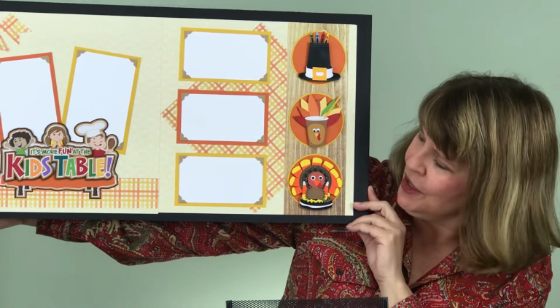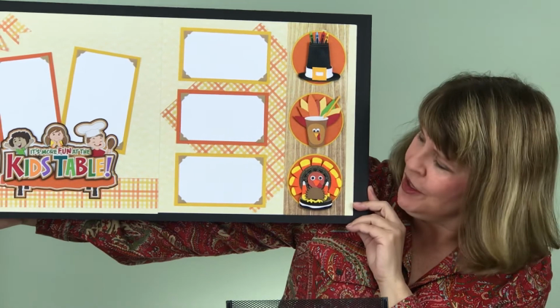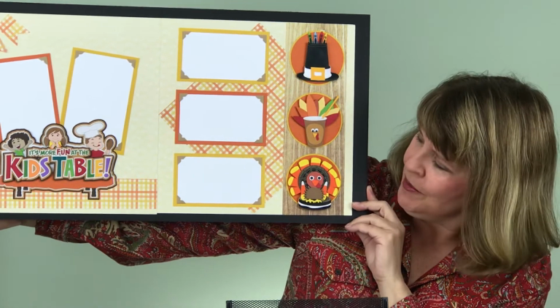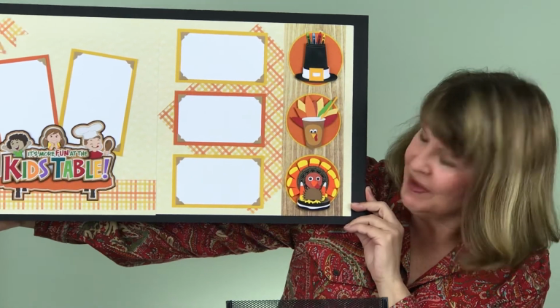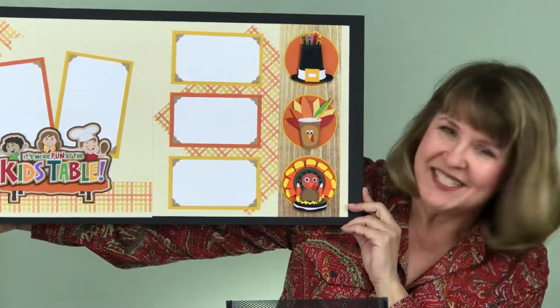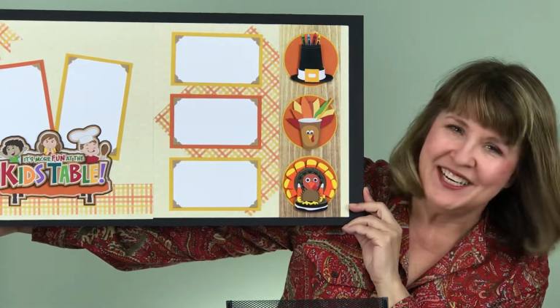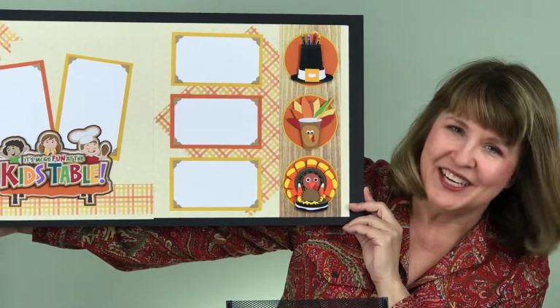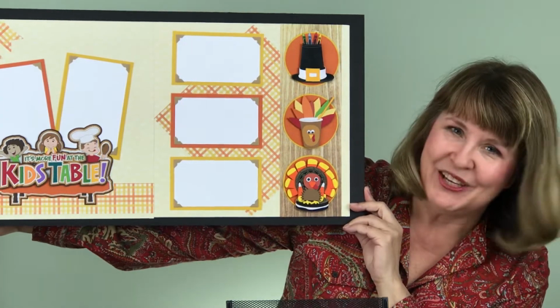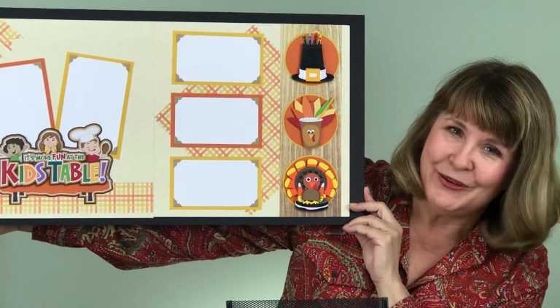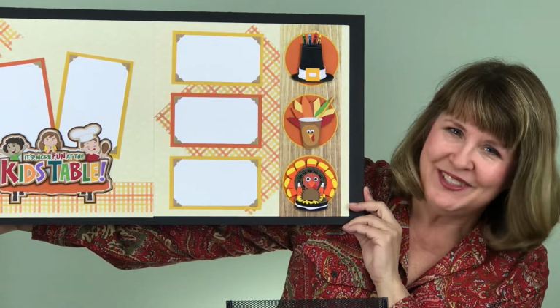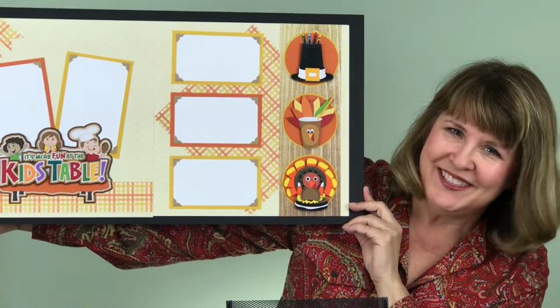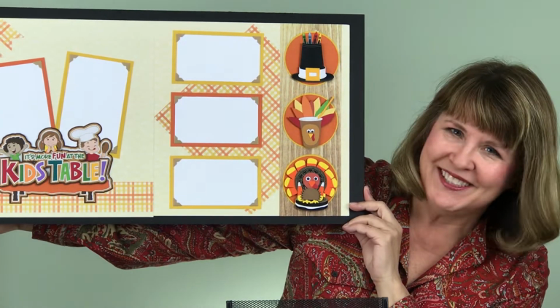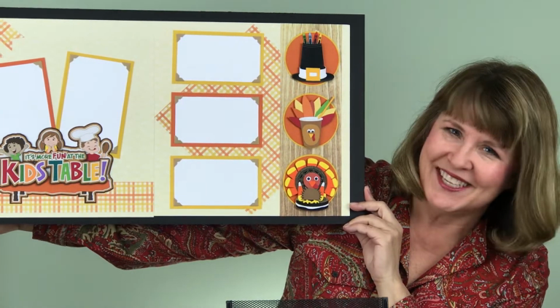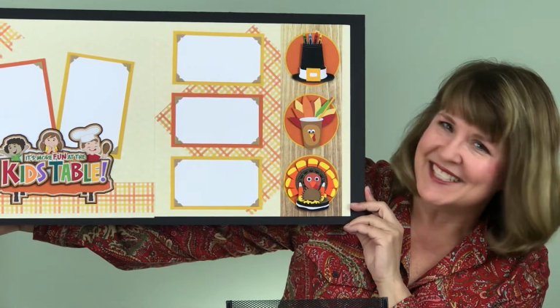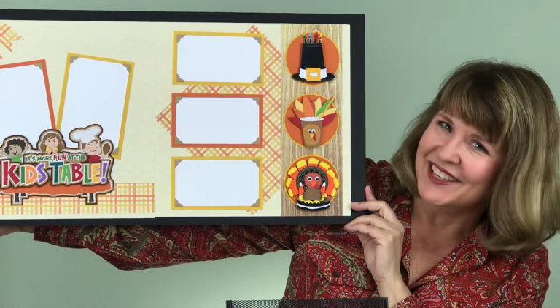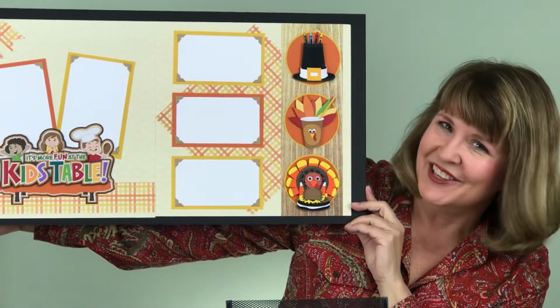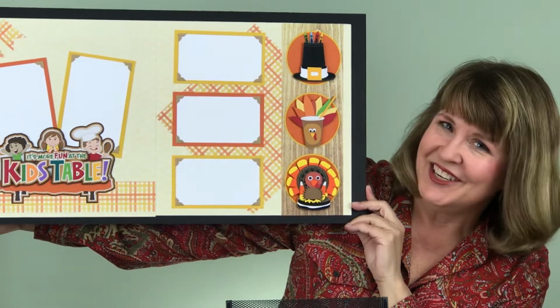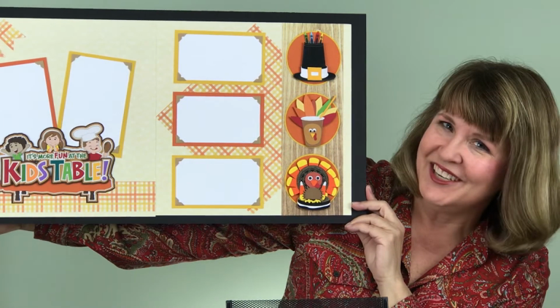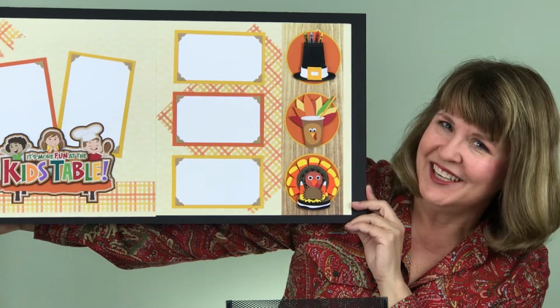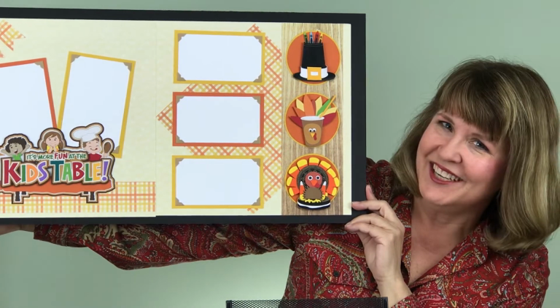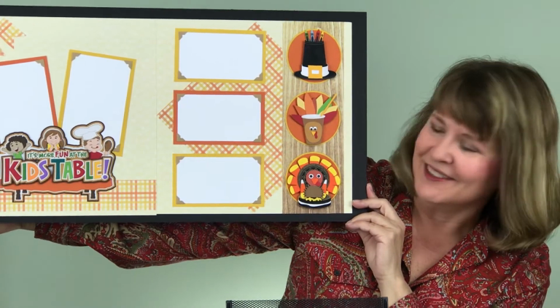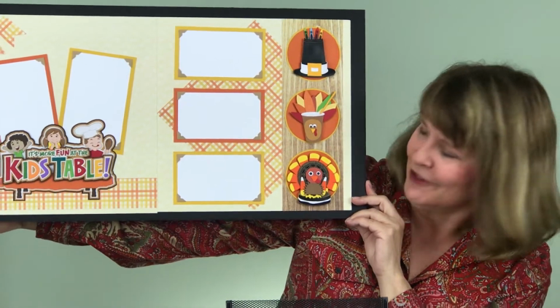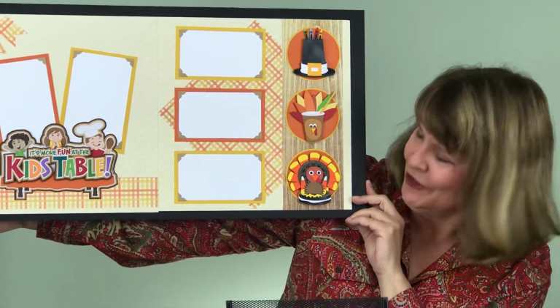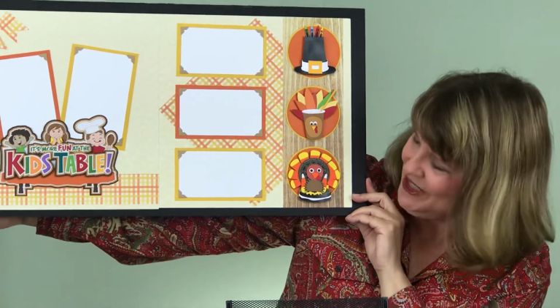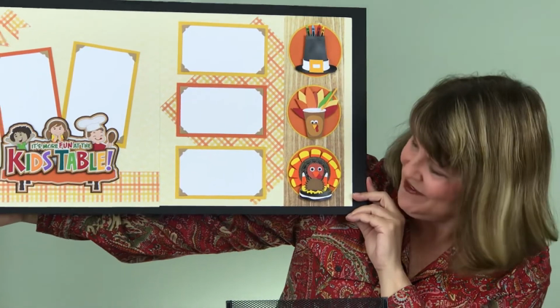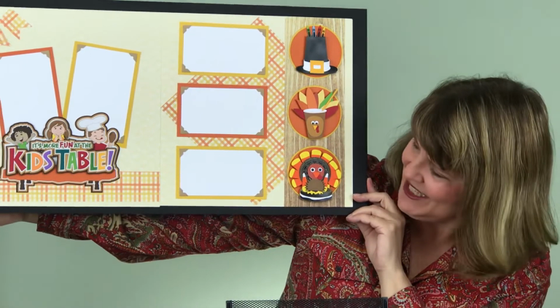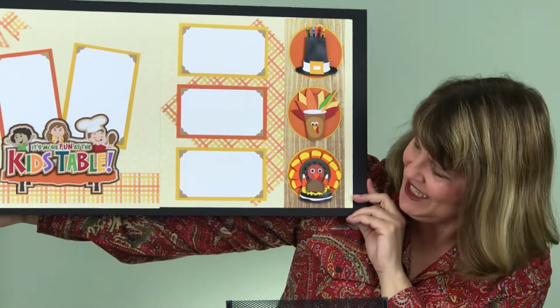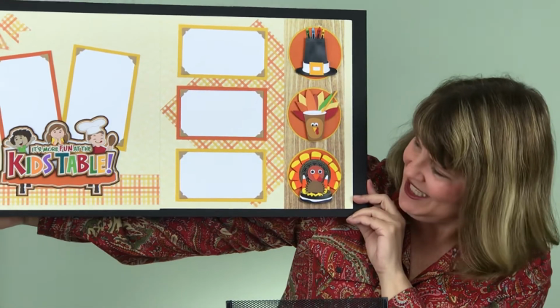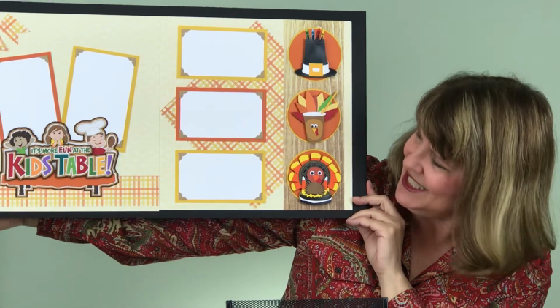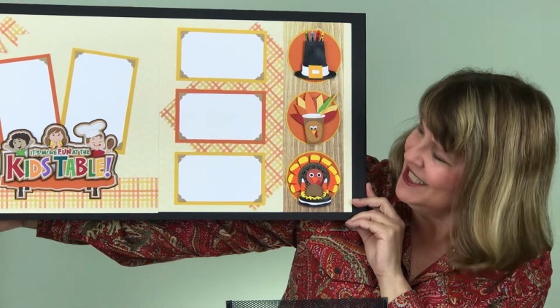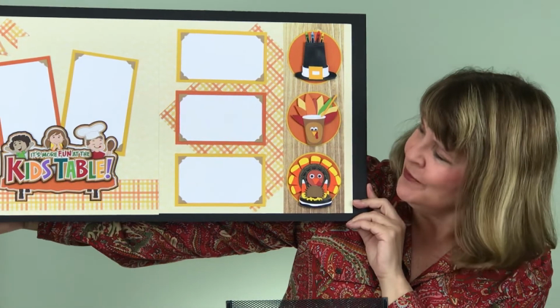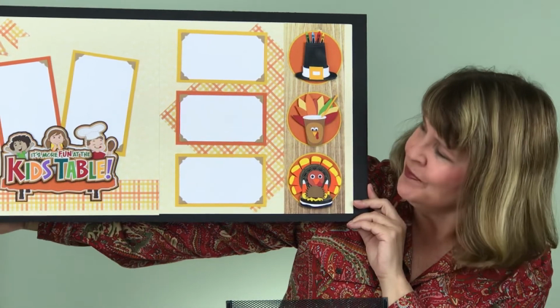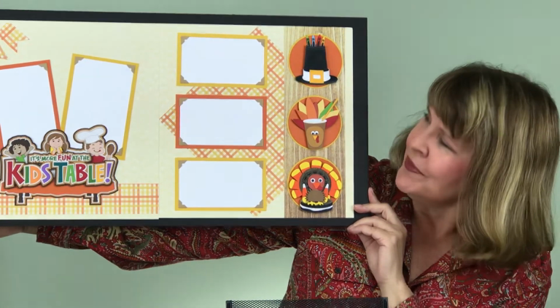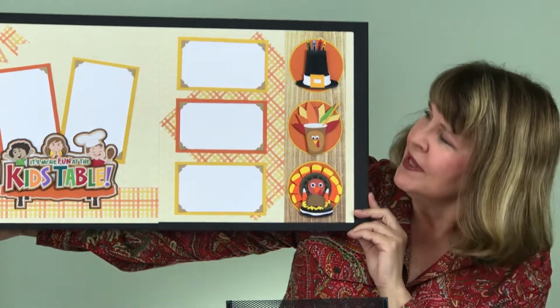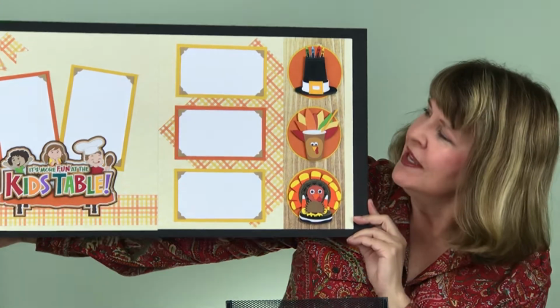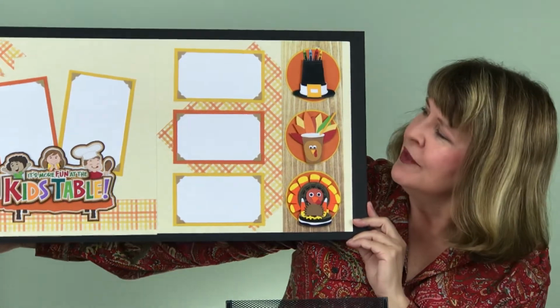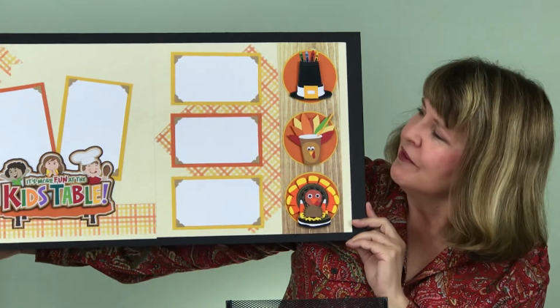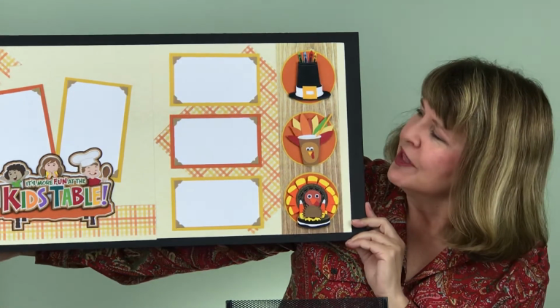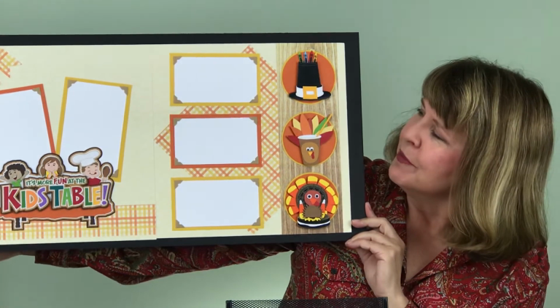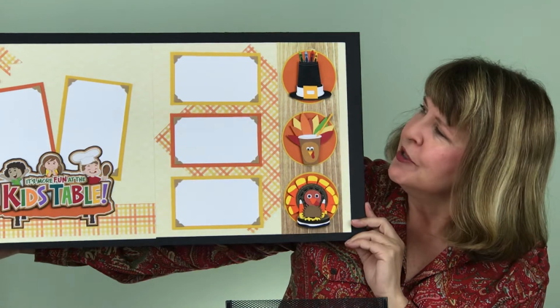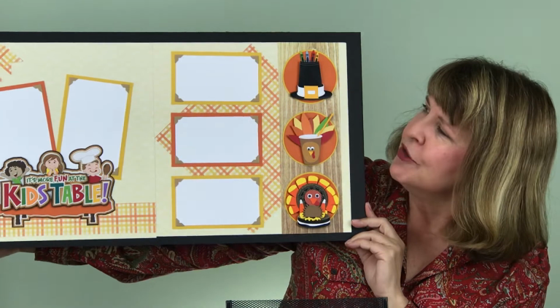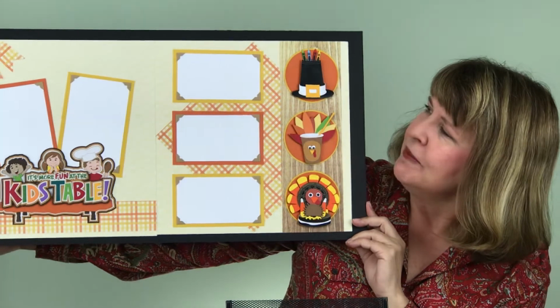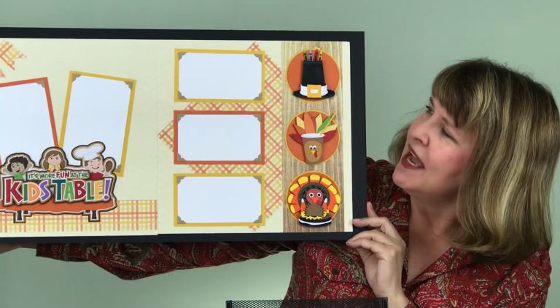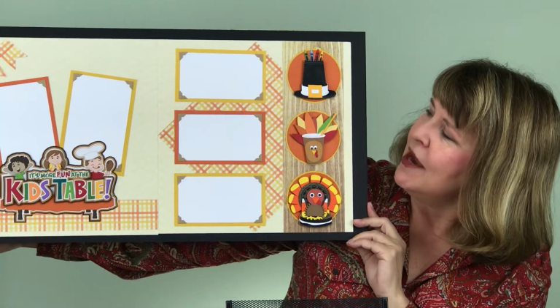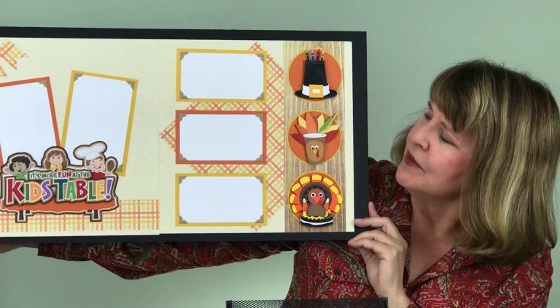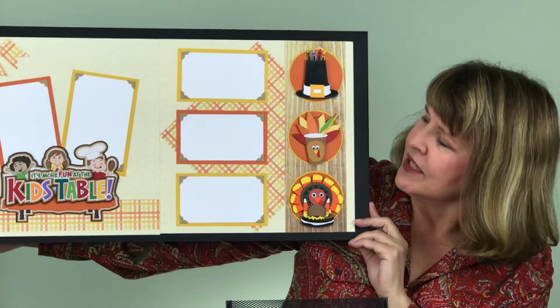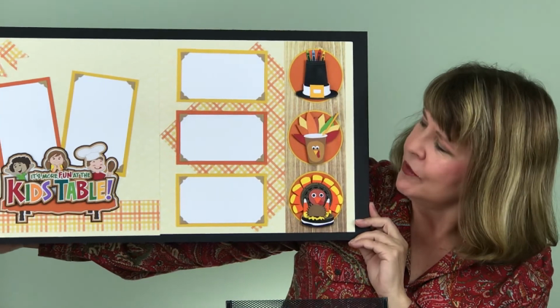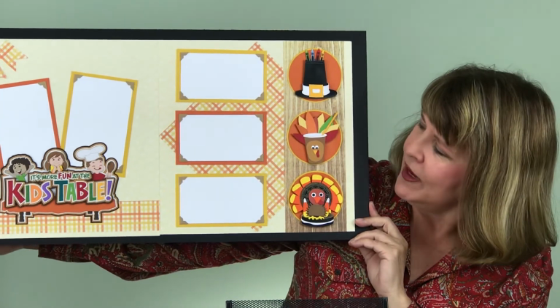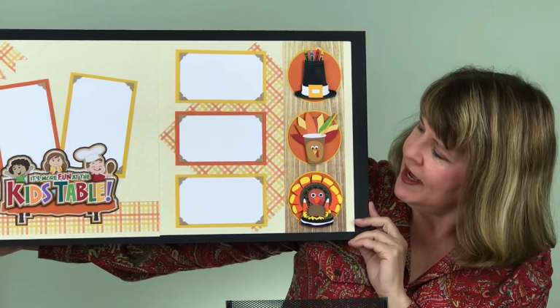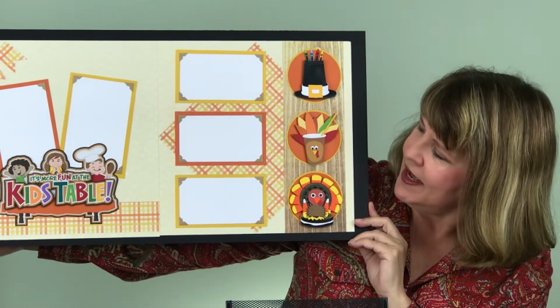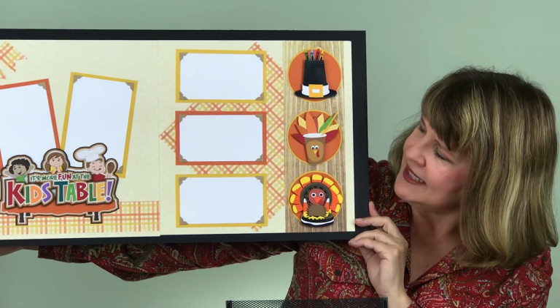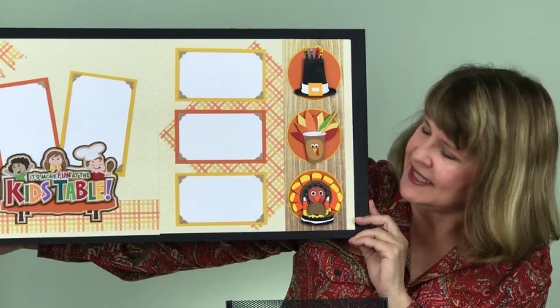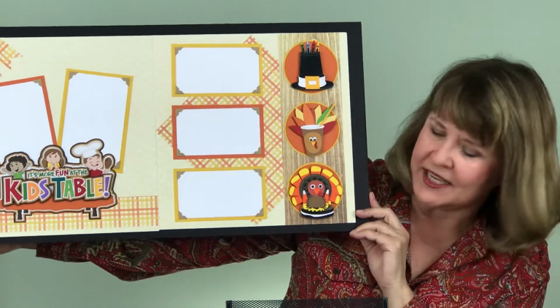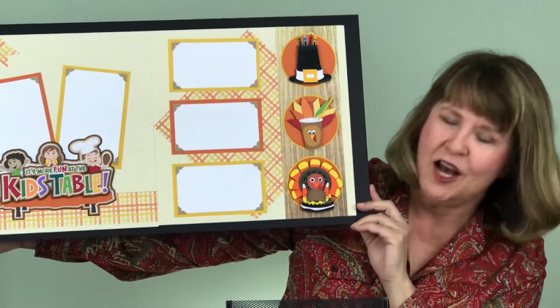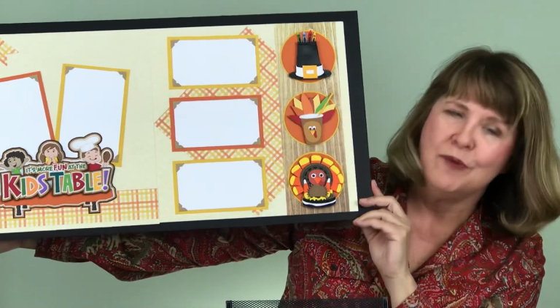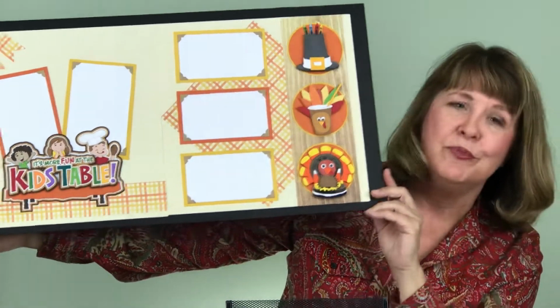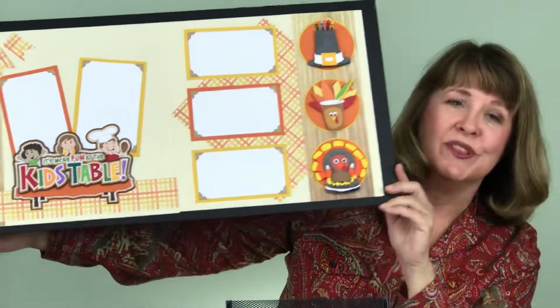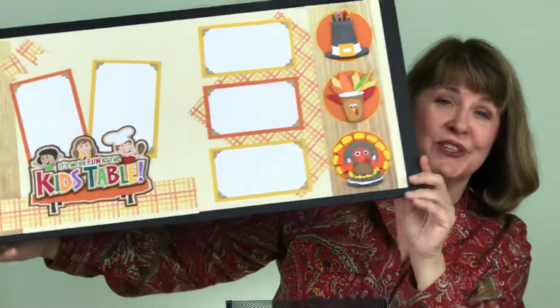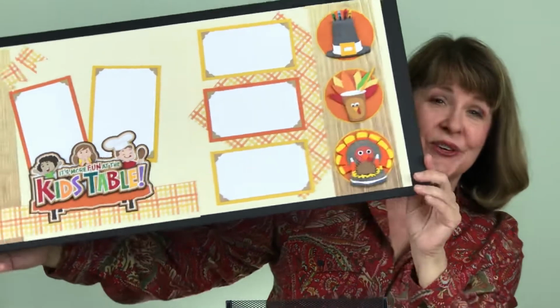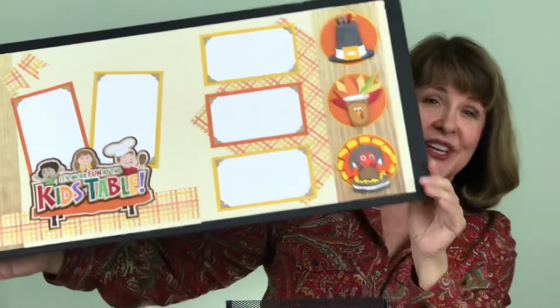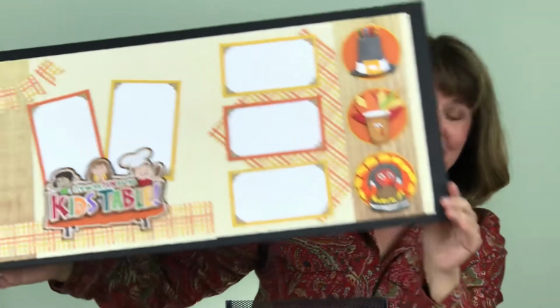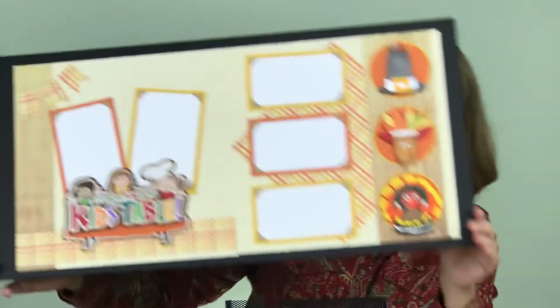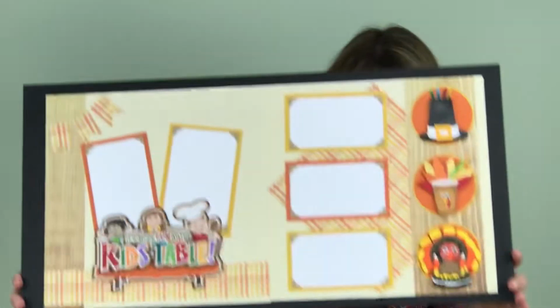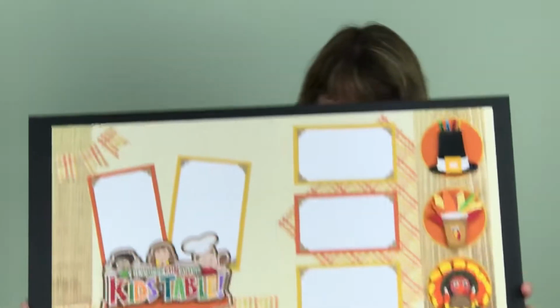But isn't it cute? Doesn't it look good enough to eat? We've got the pilgrim hat with the crayons in the cup with the turkey feathers.